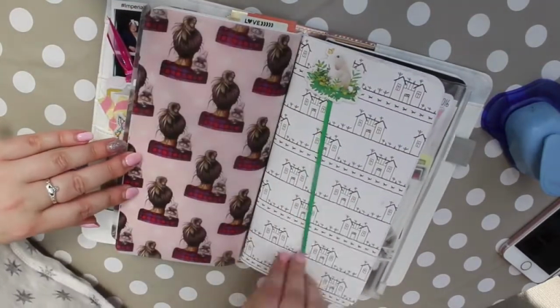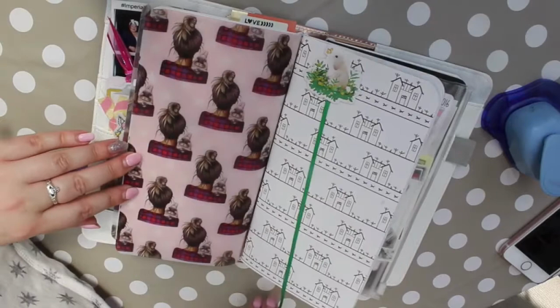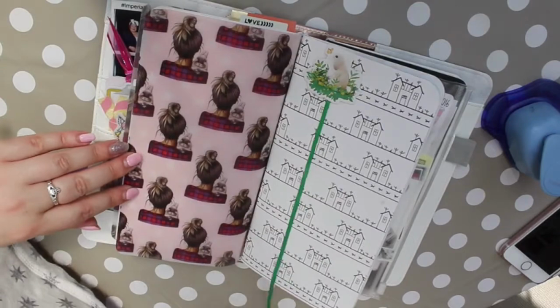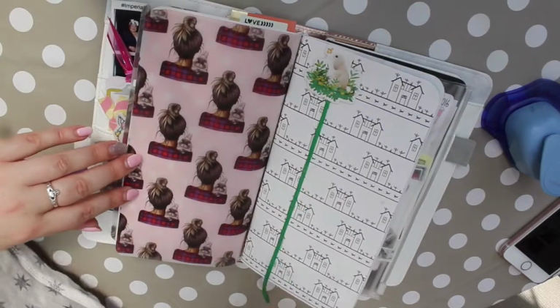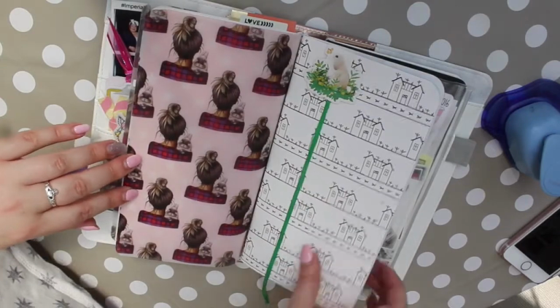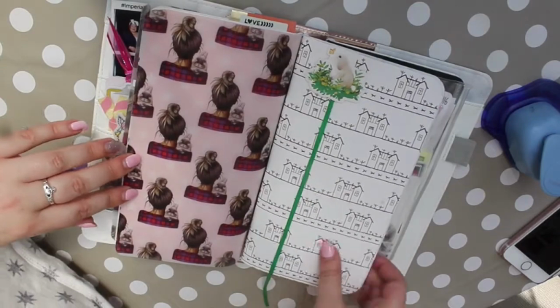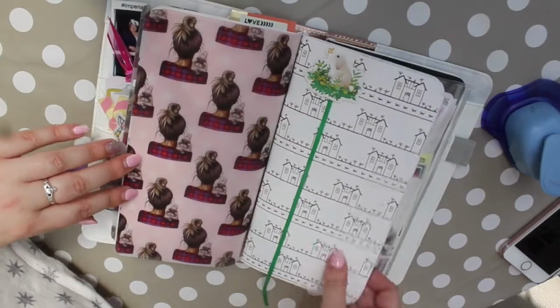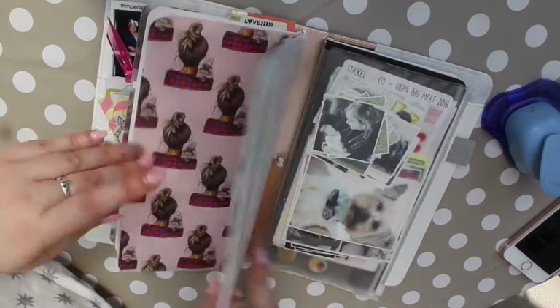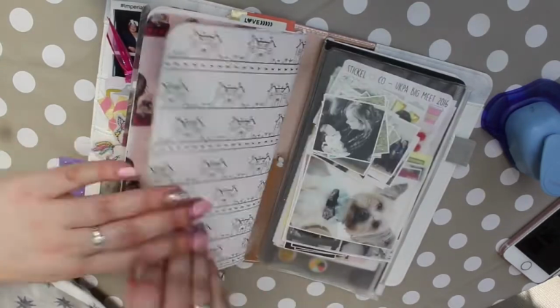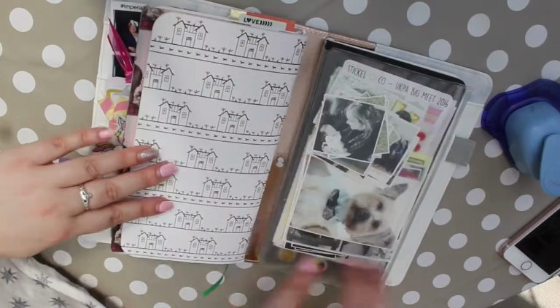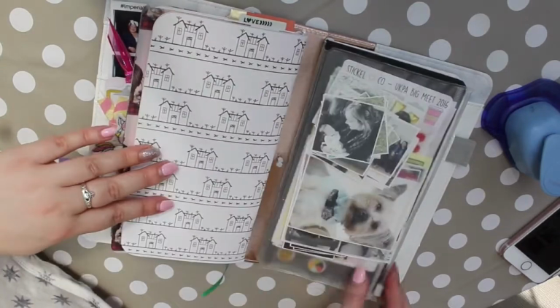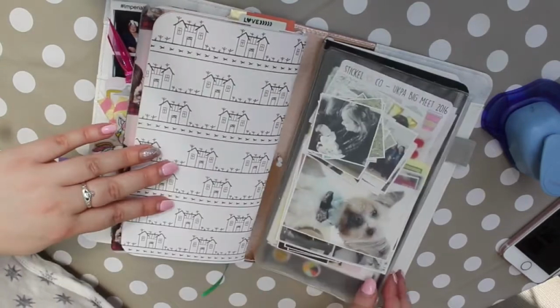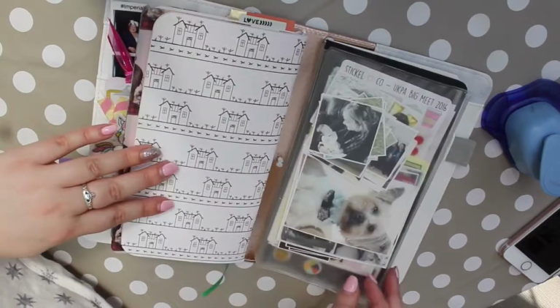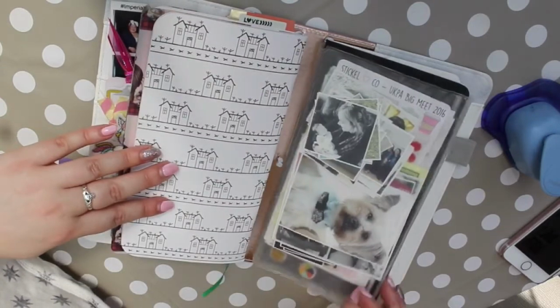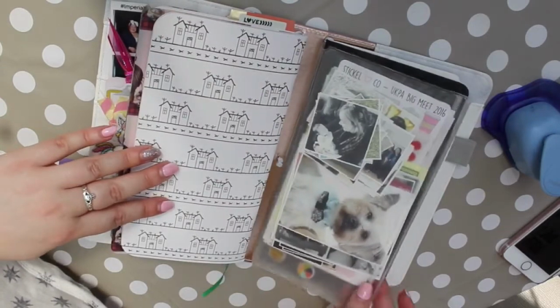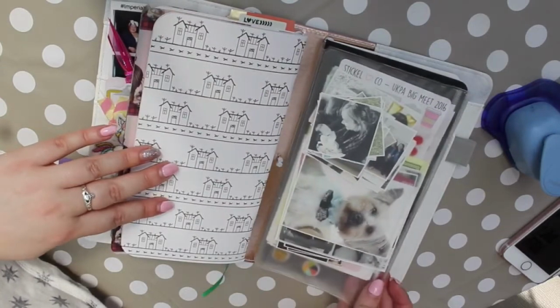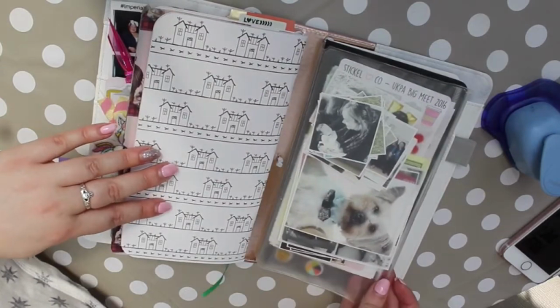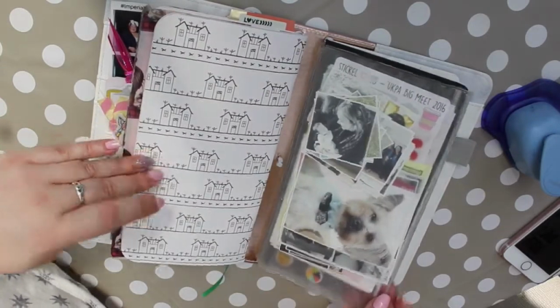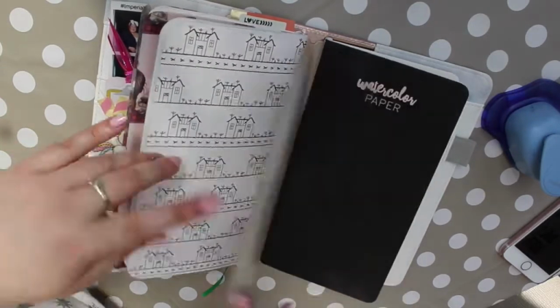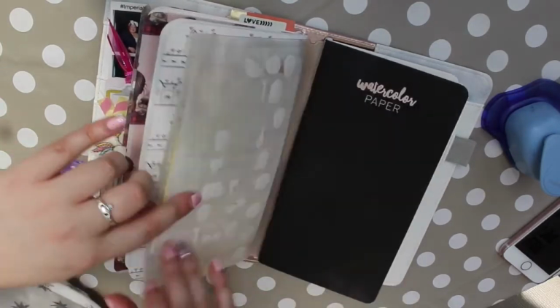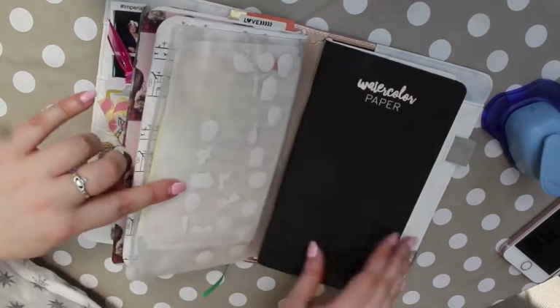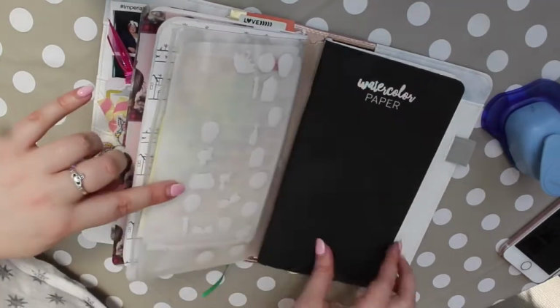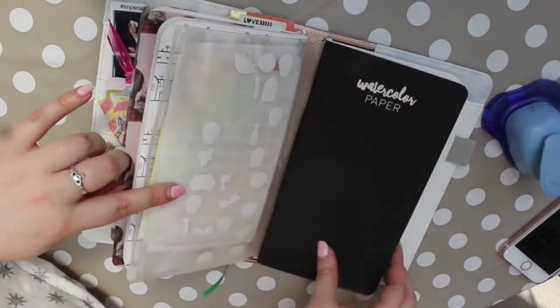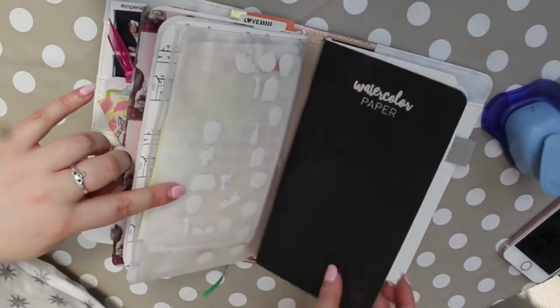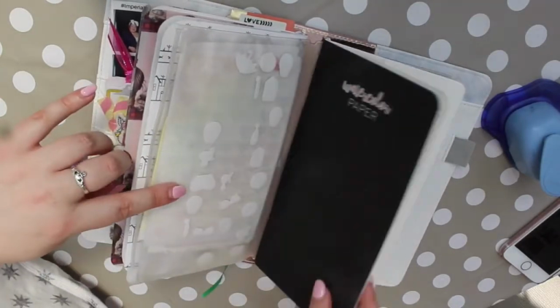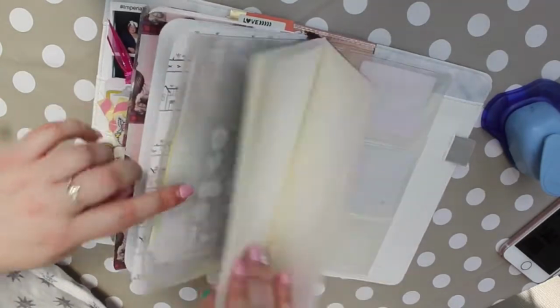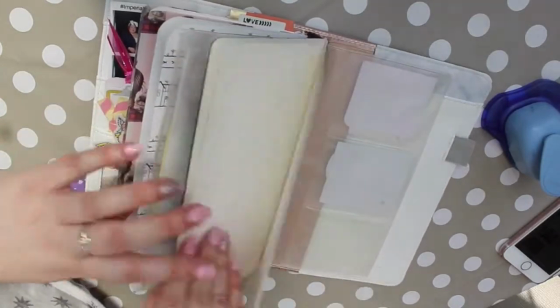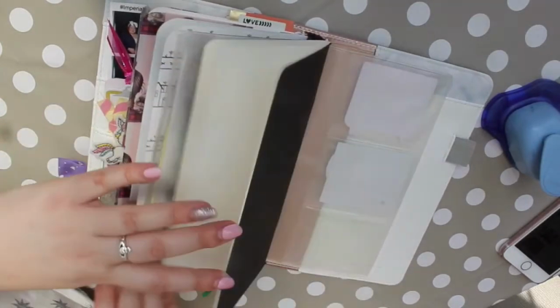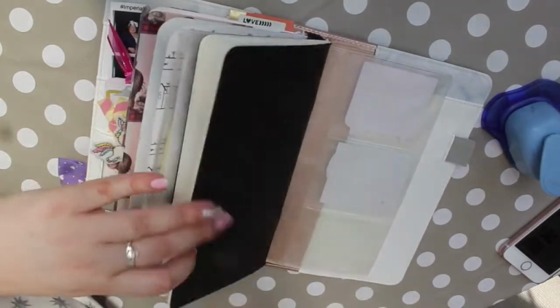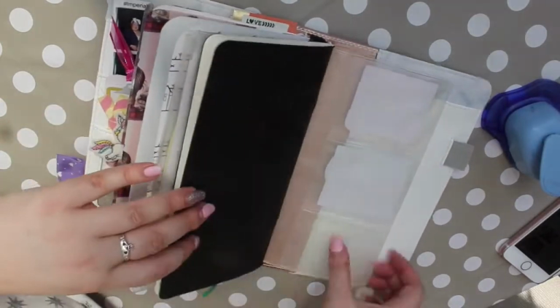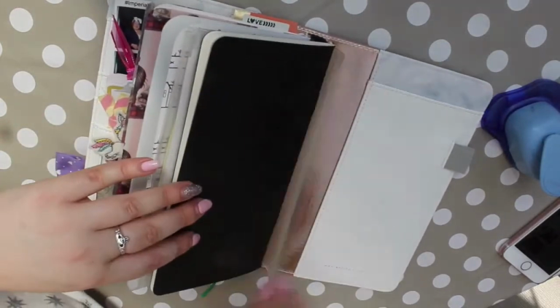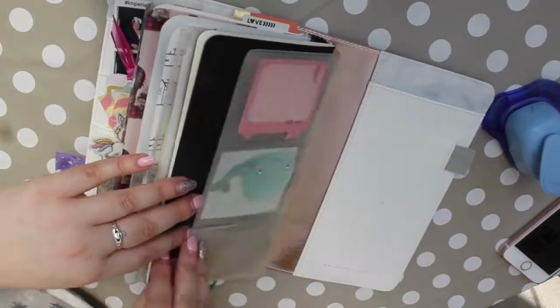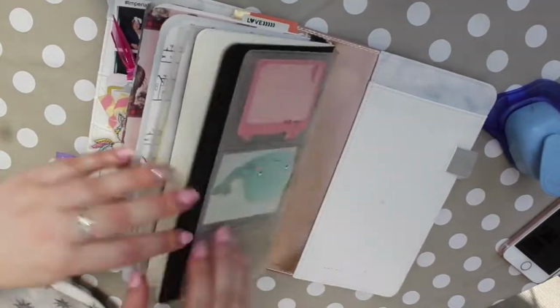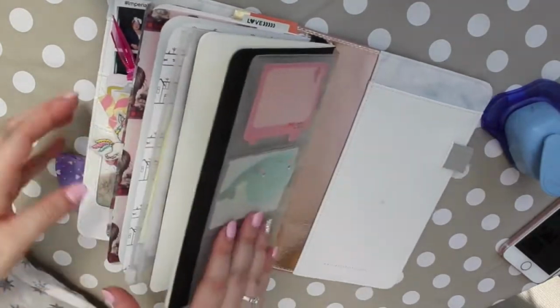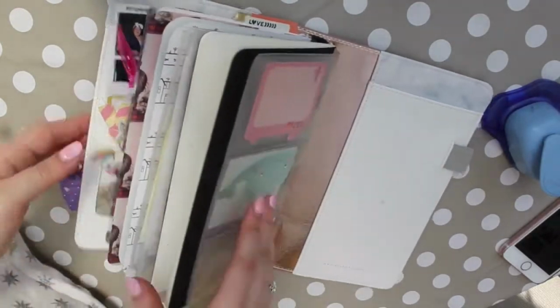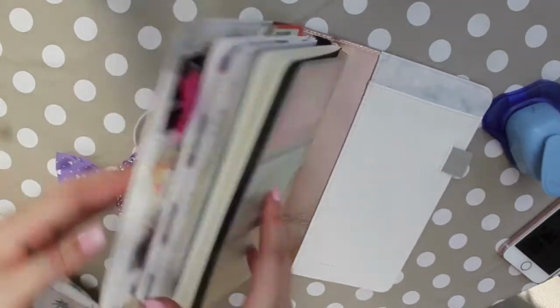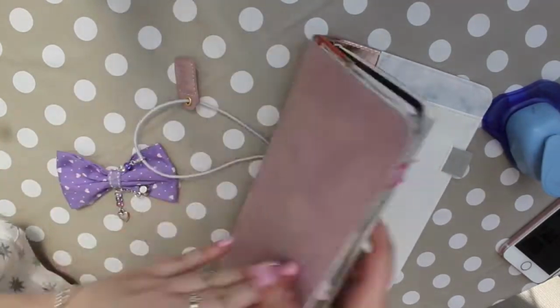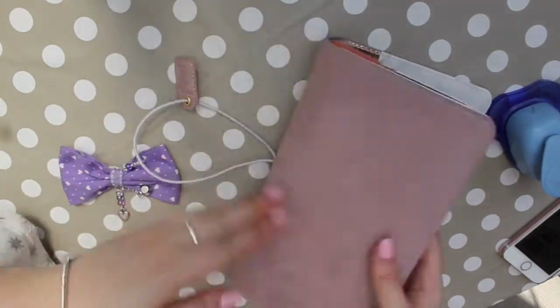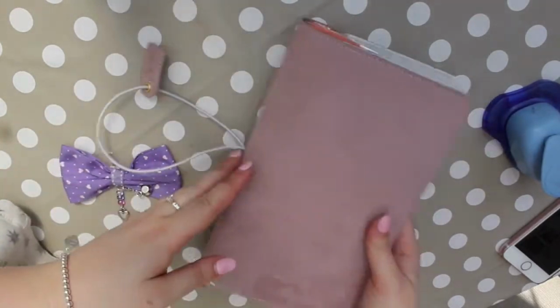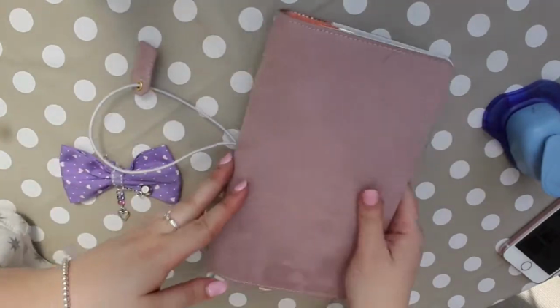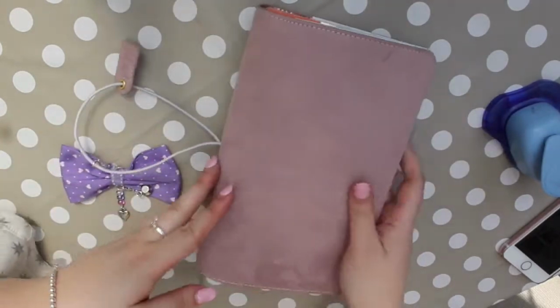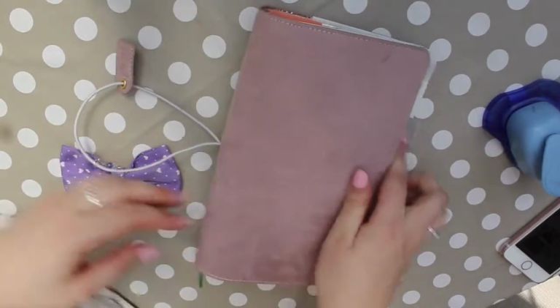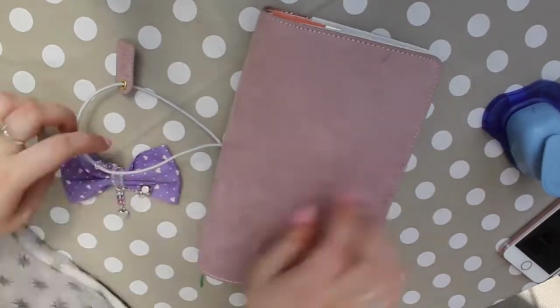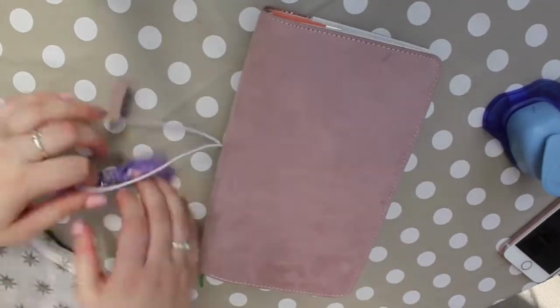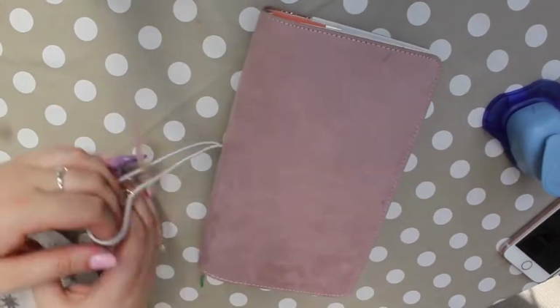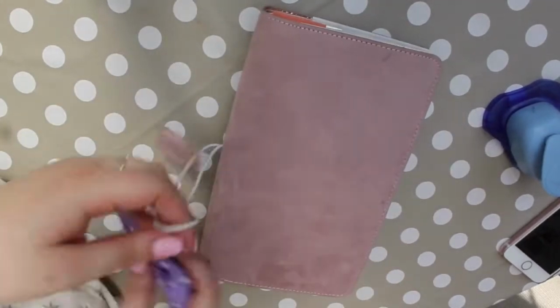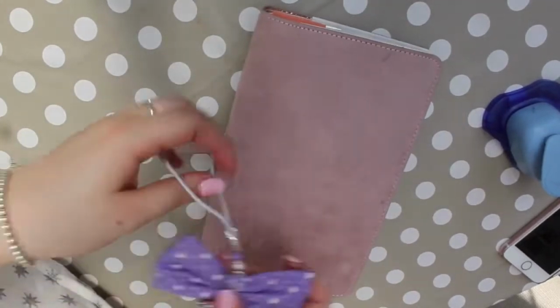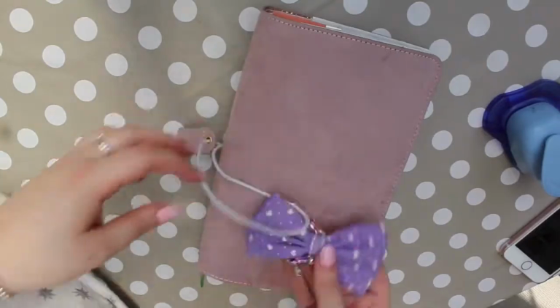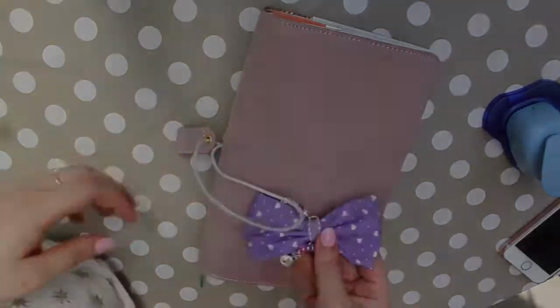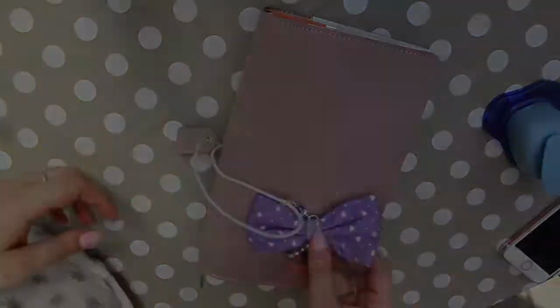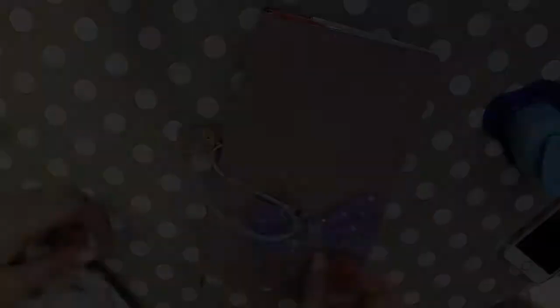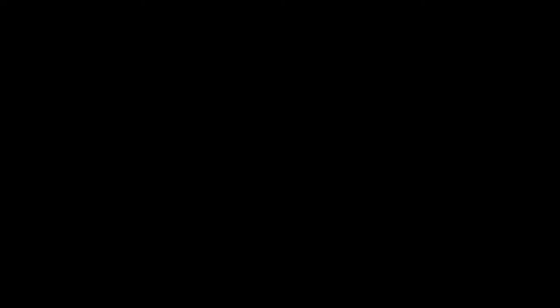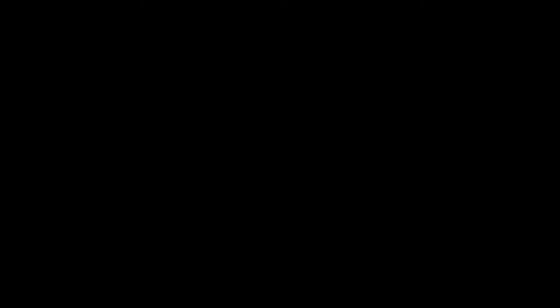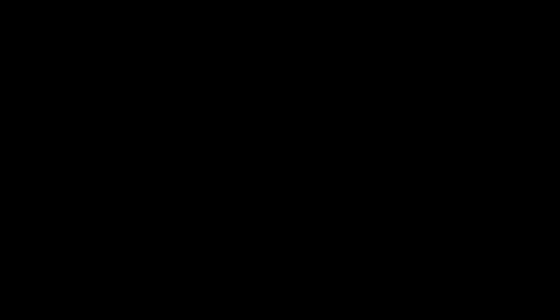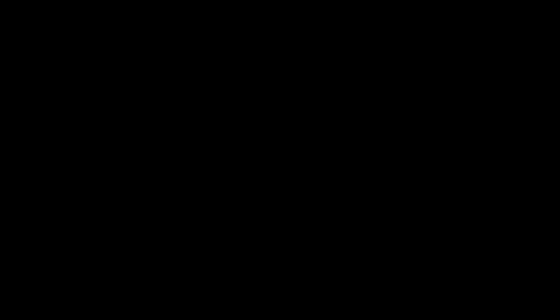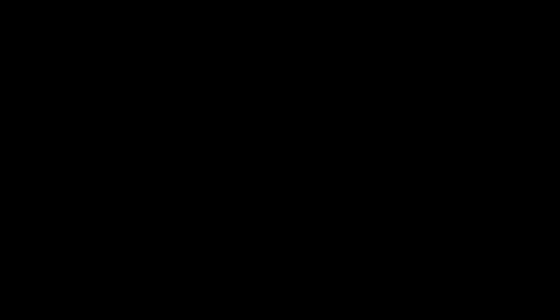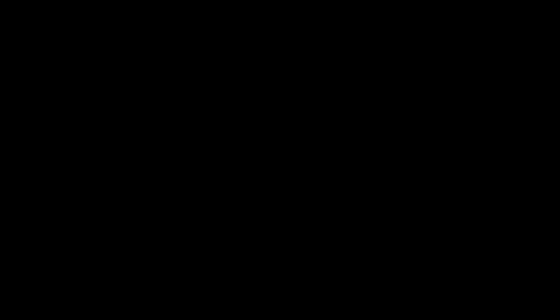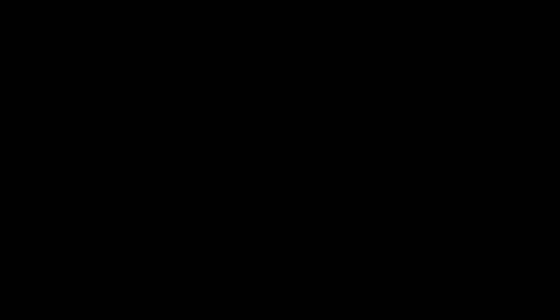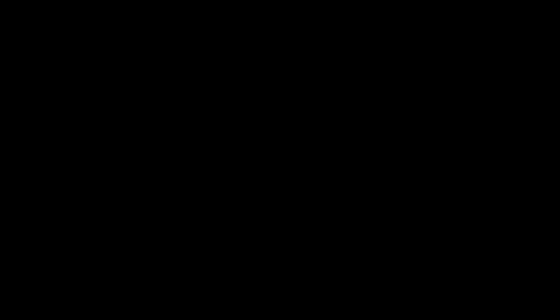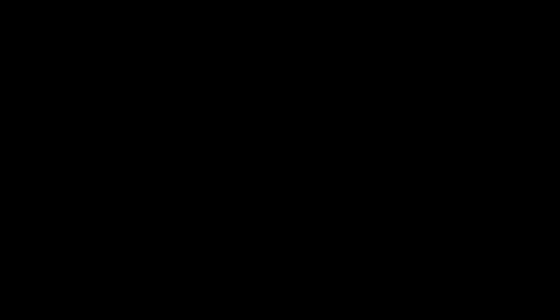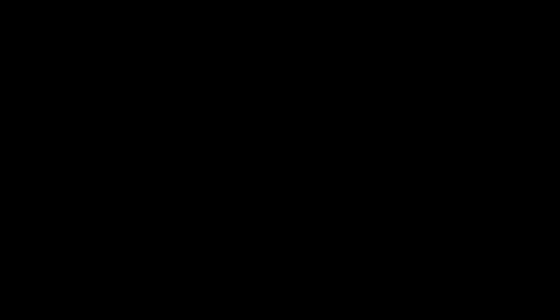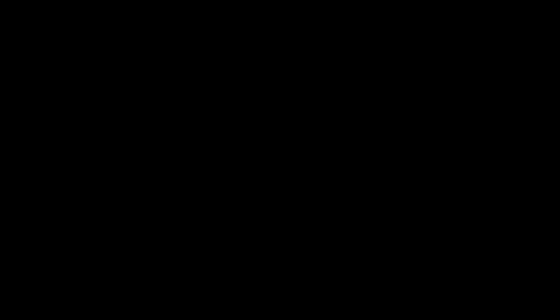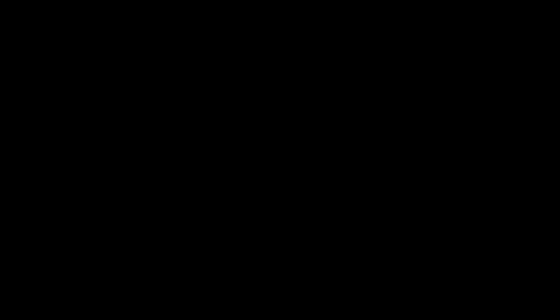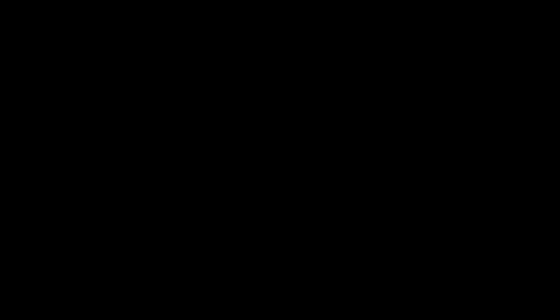So there you have it, that is my new creative journal setup. I really hope you enjoyed this video guys, I will see you in my next one — bye!